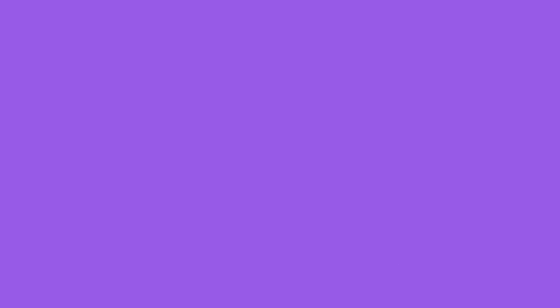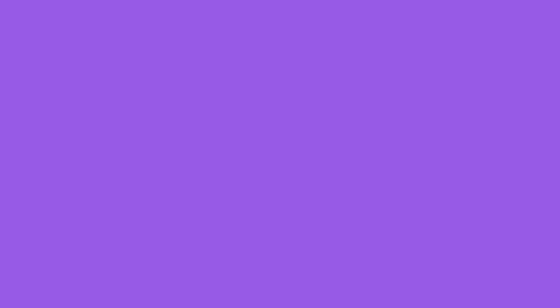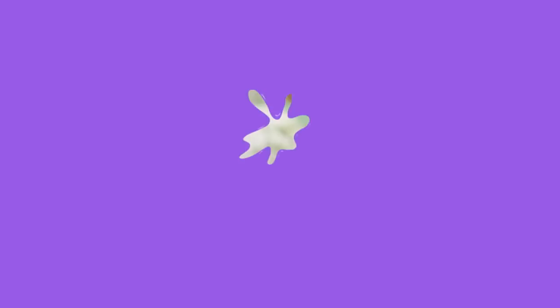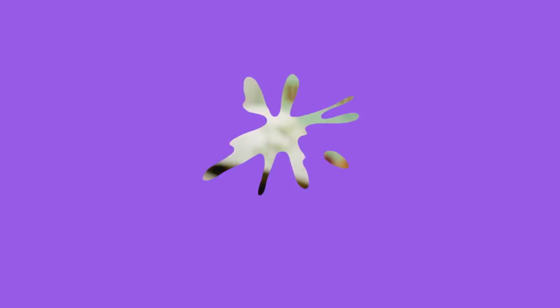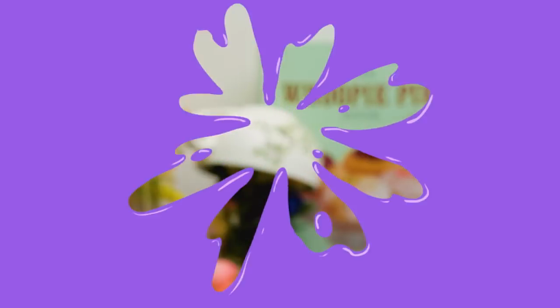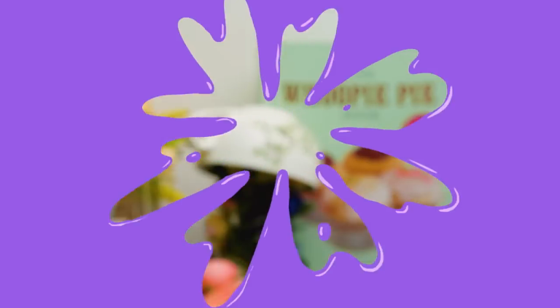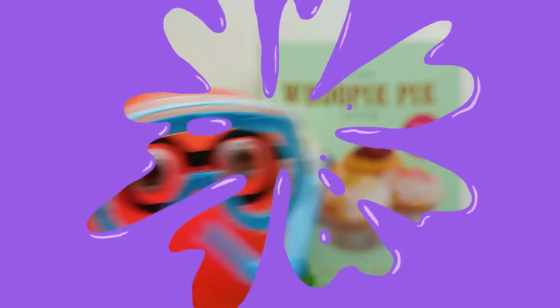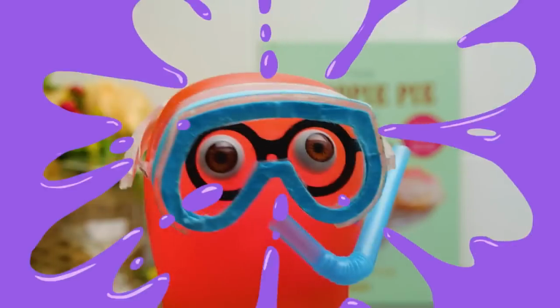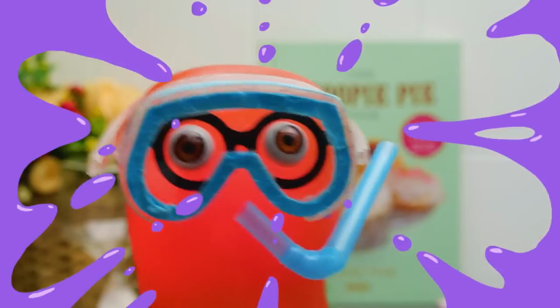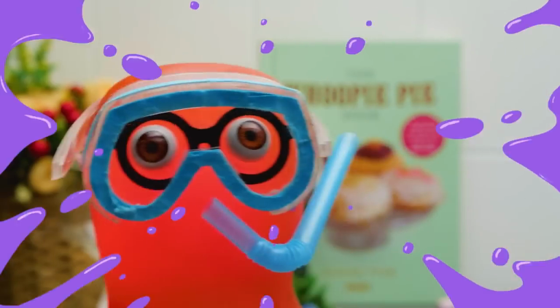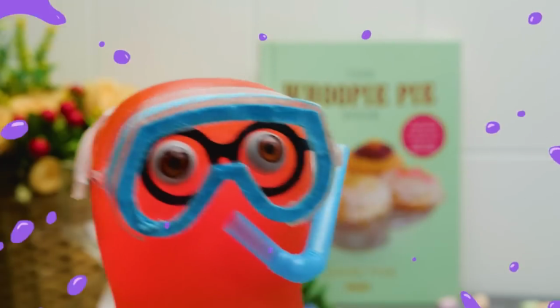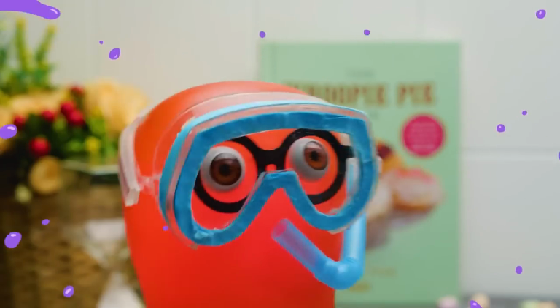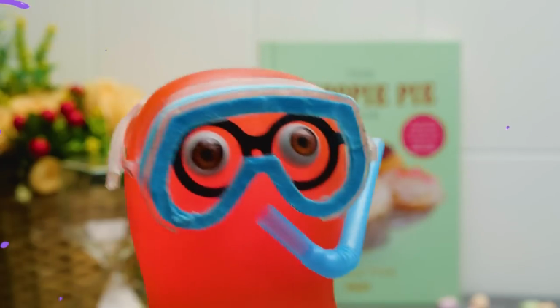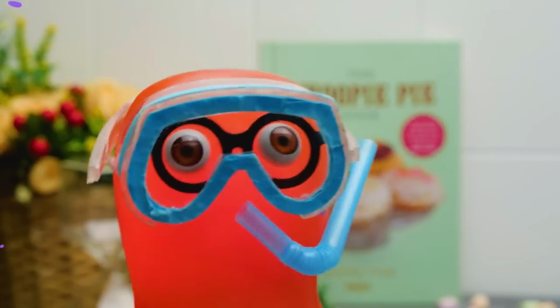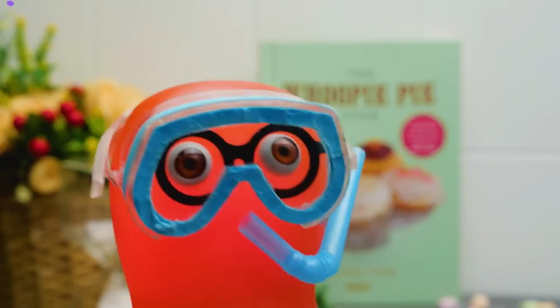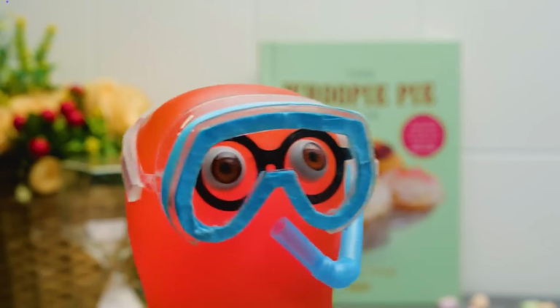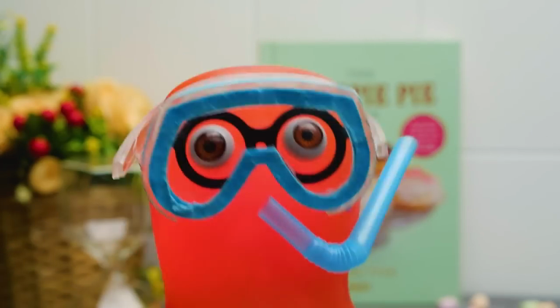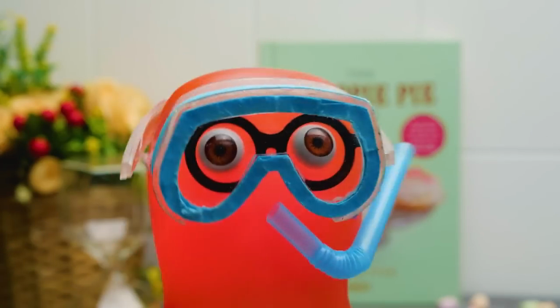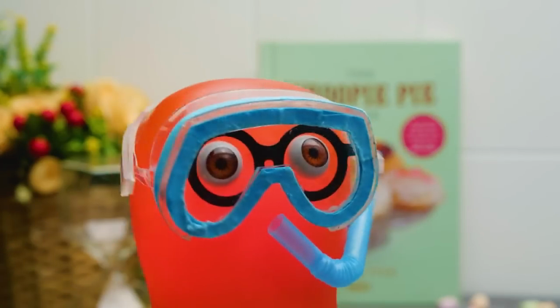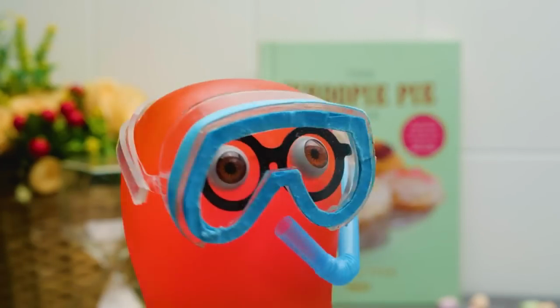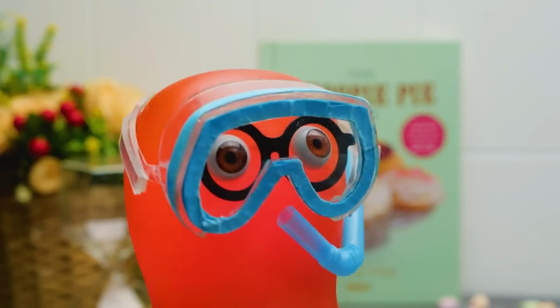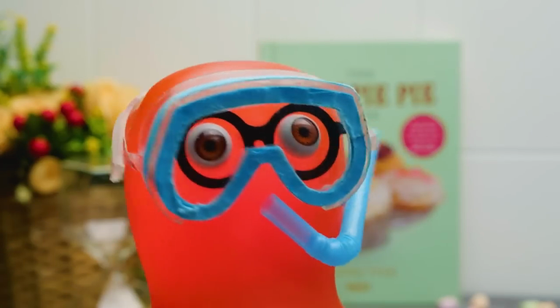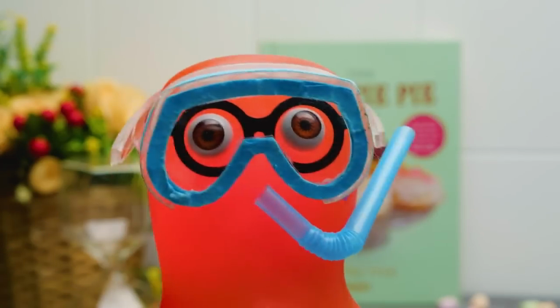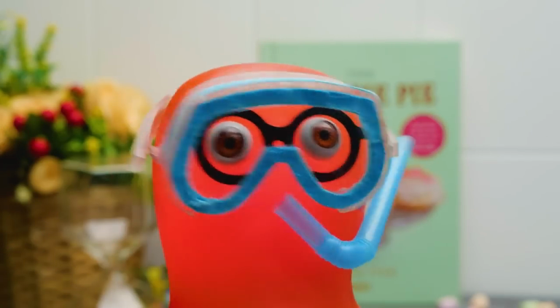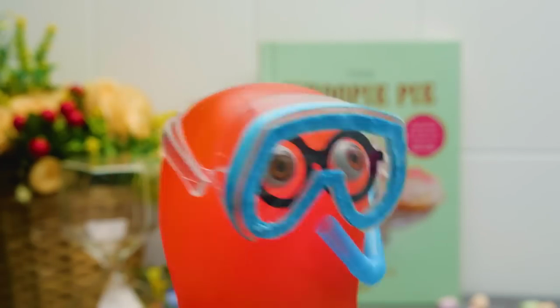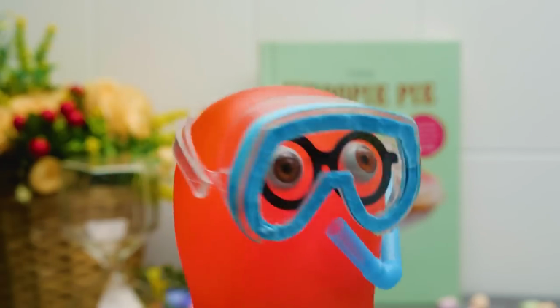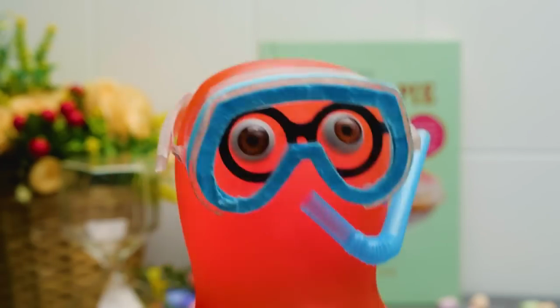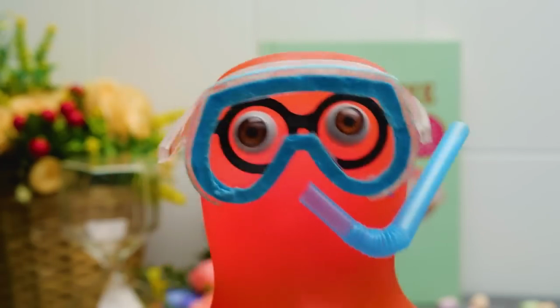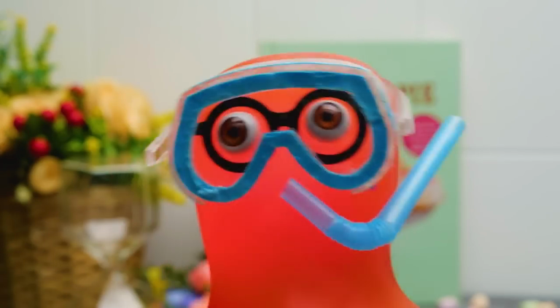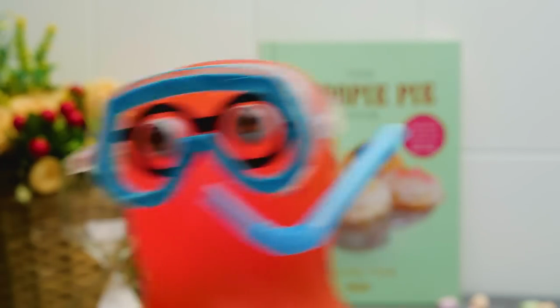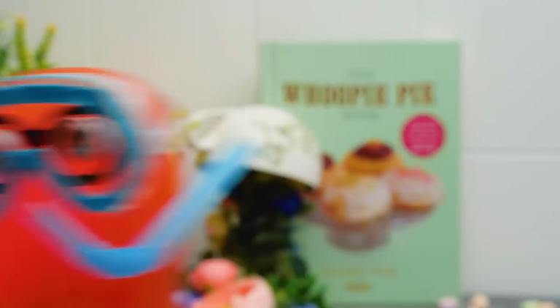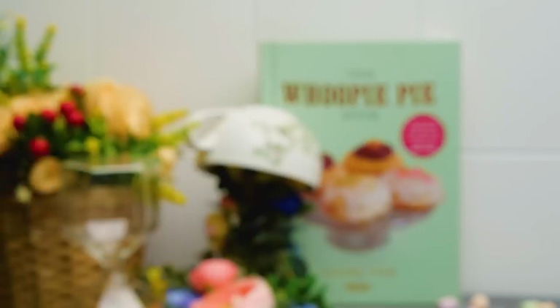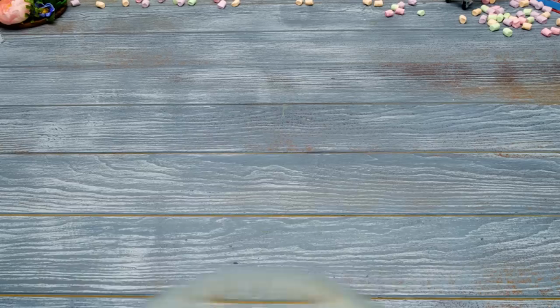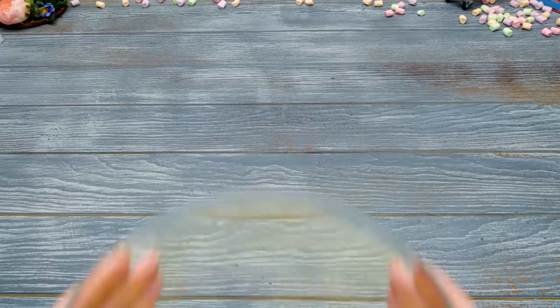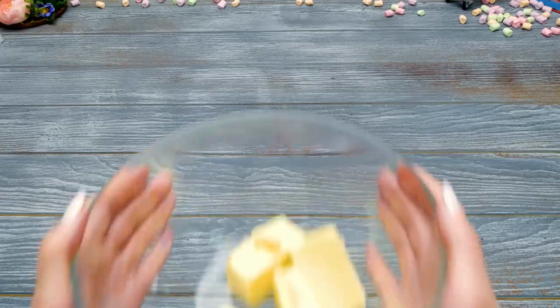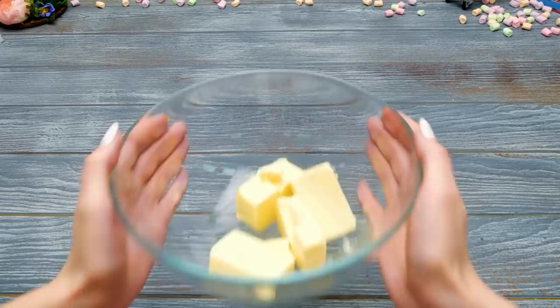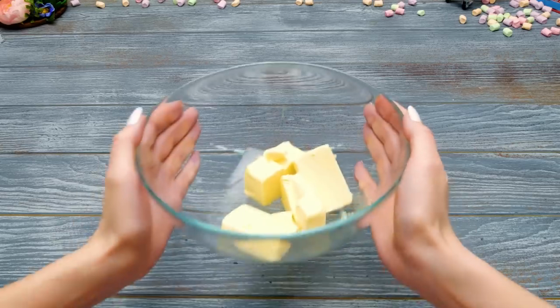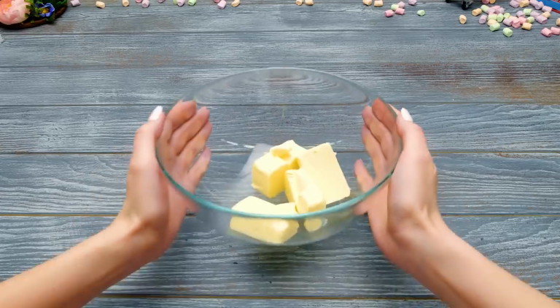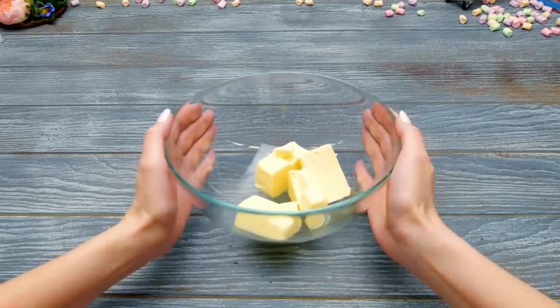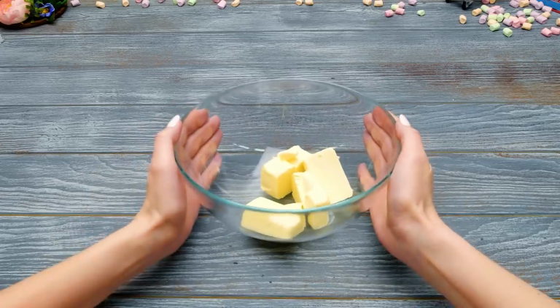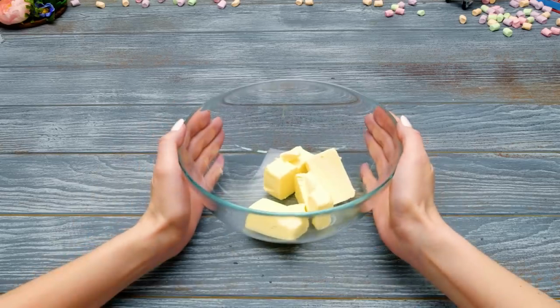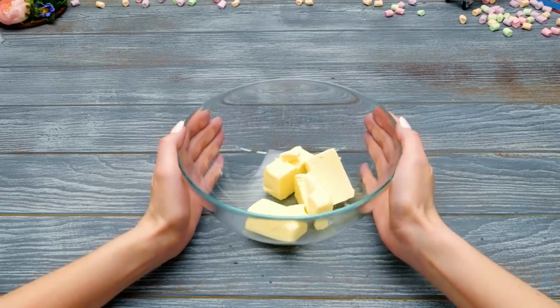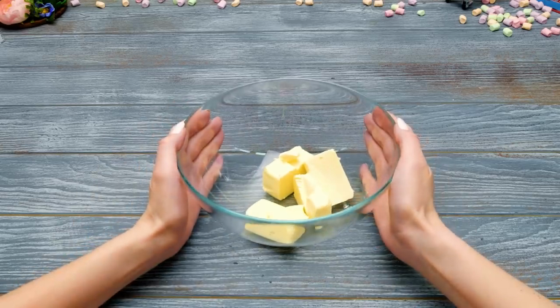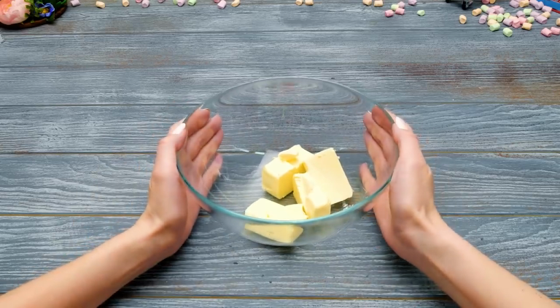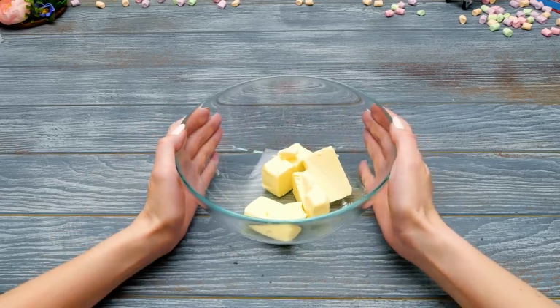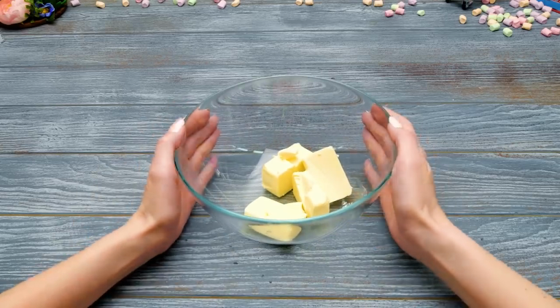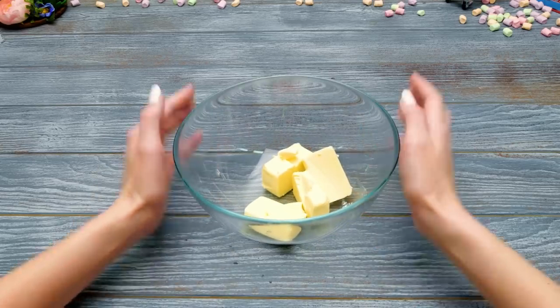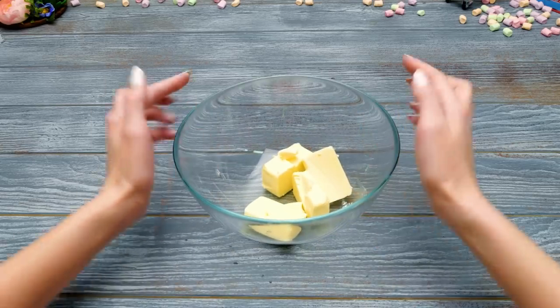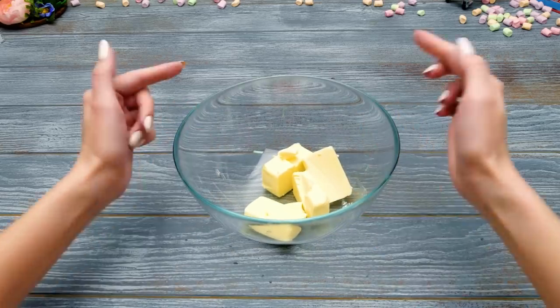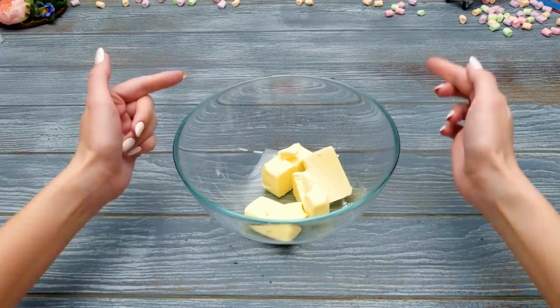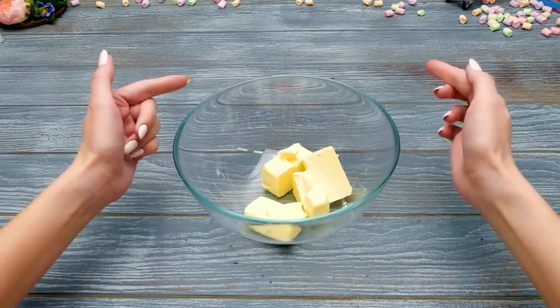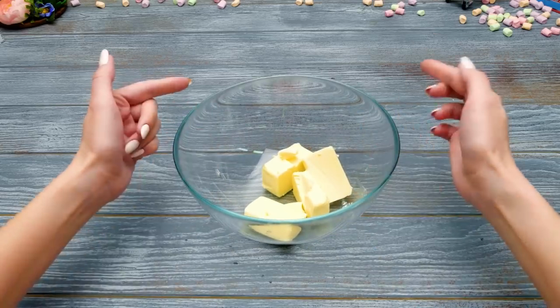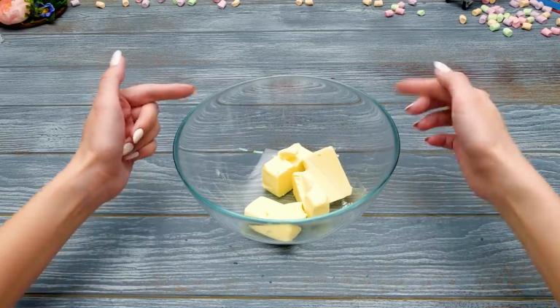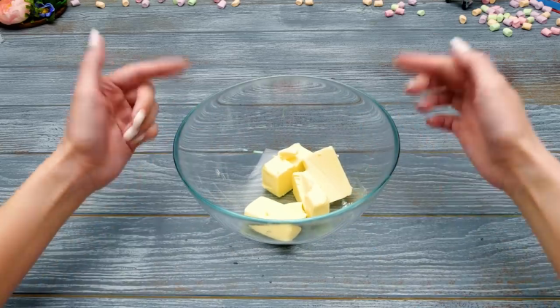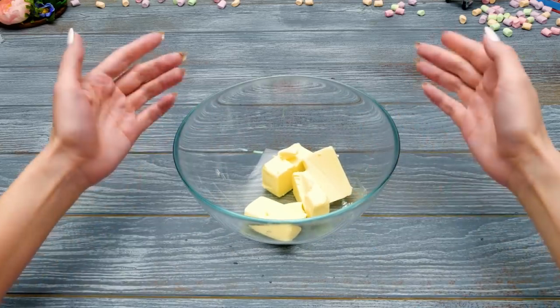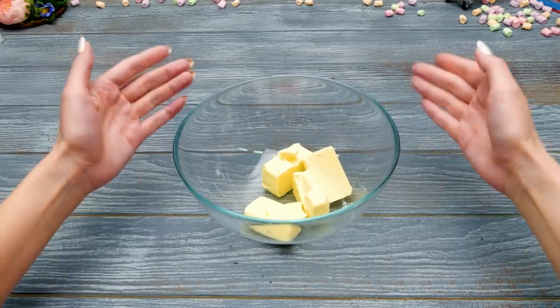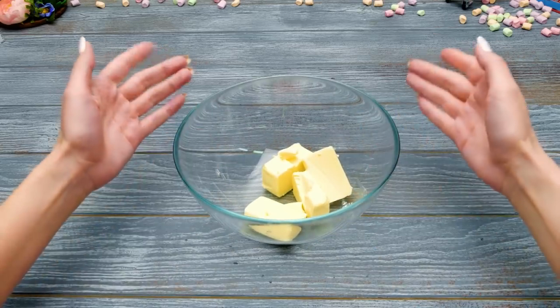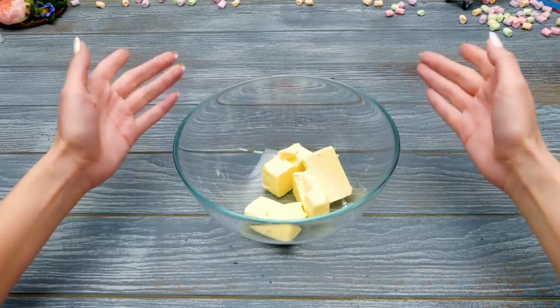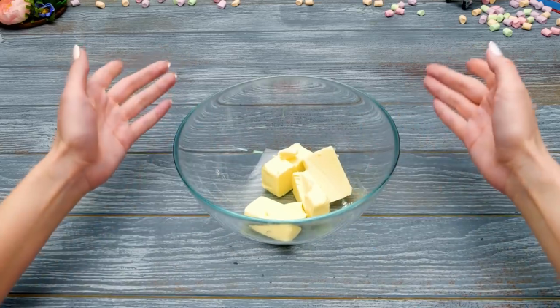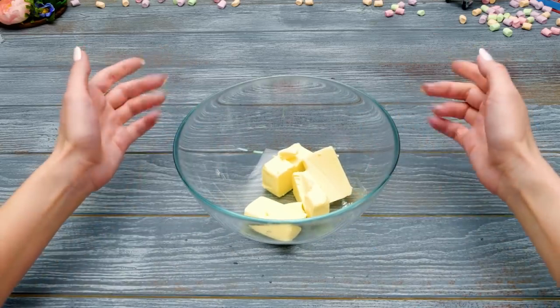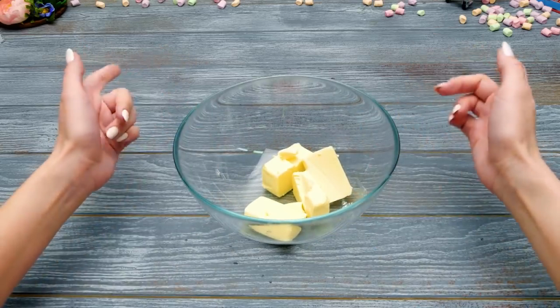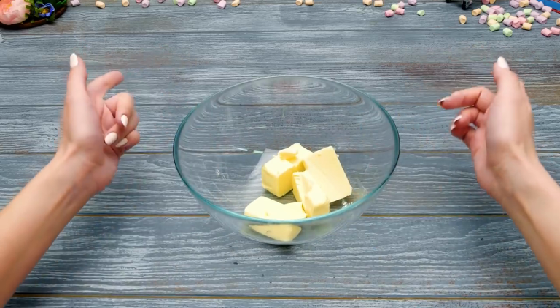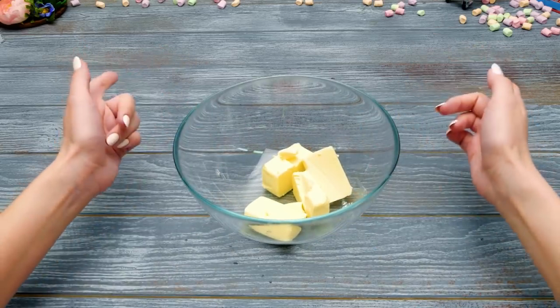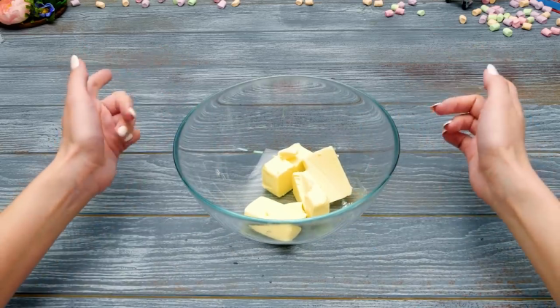I'm ready to catch the turtles in the Cocoa Sea! We'll make them later, but first, let's start with fluffy marshmallow sheets!